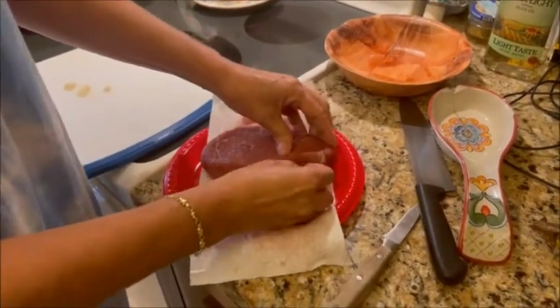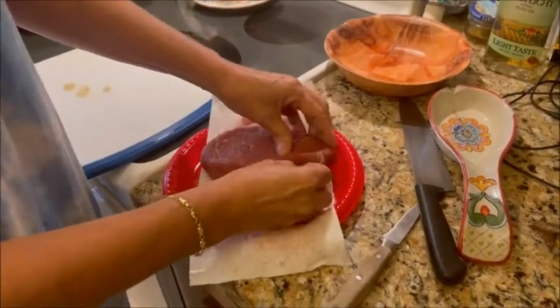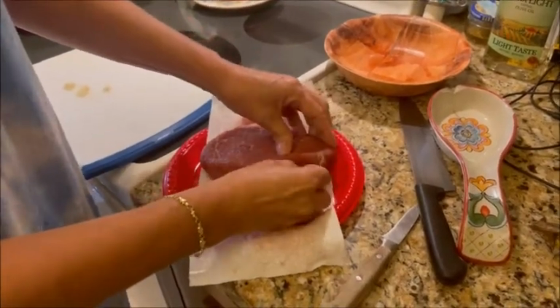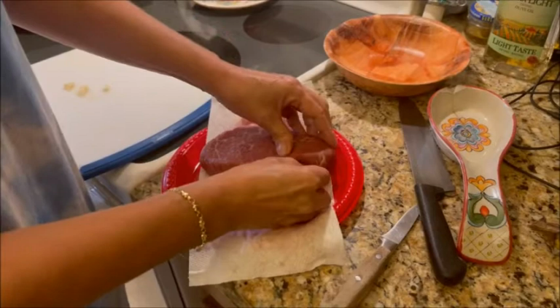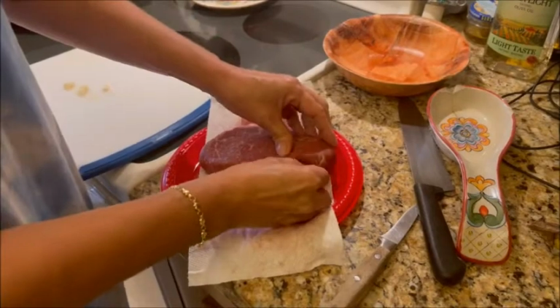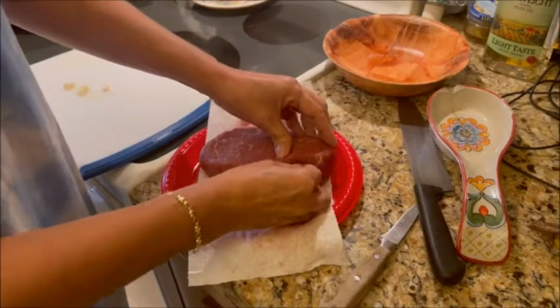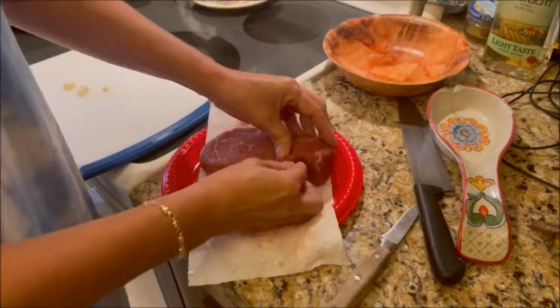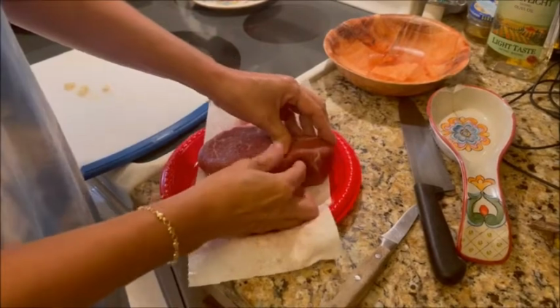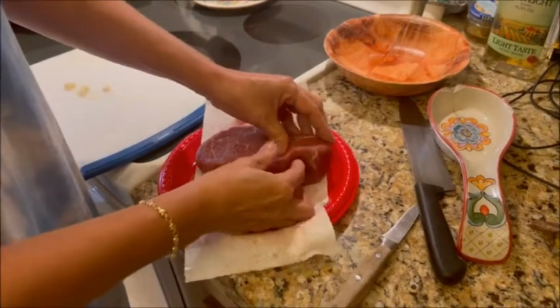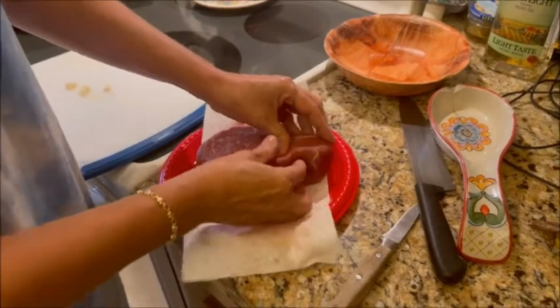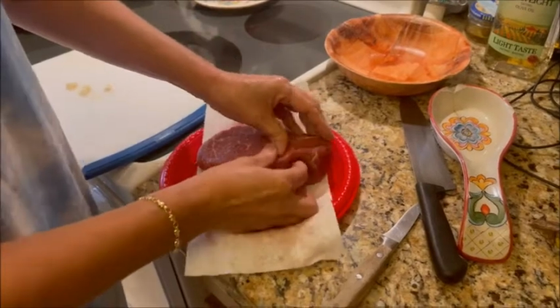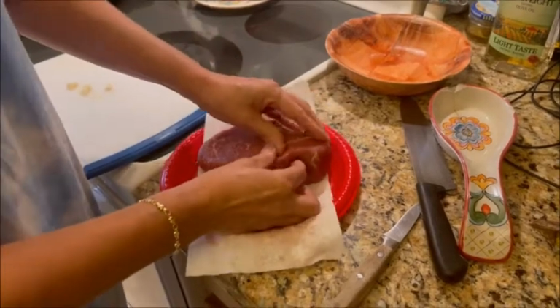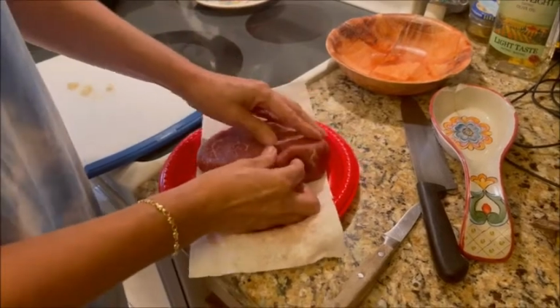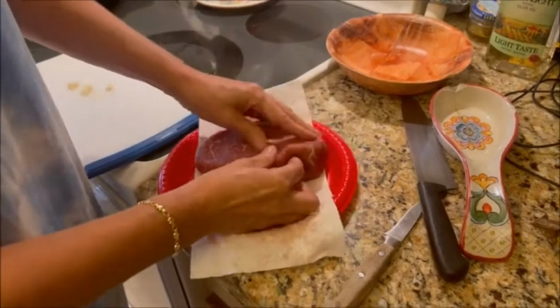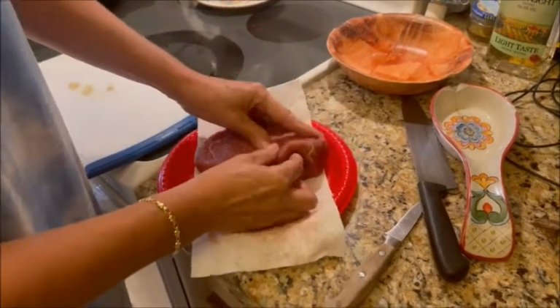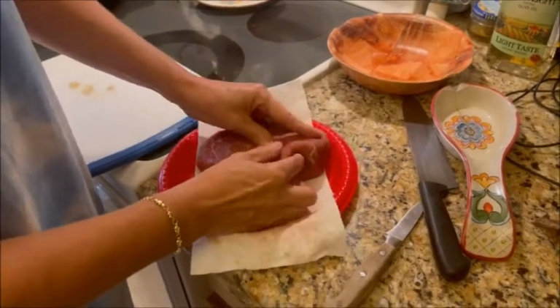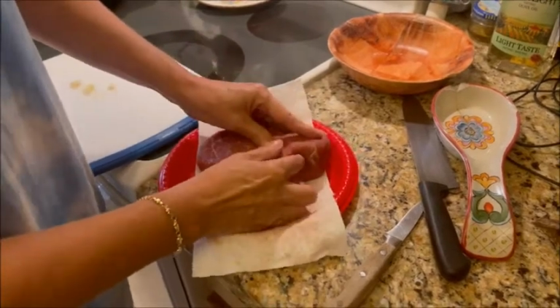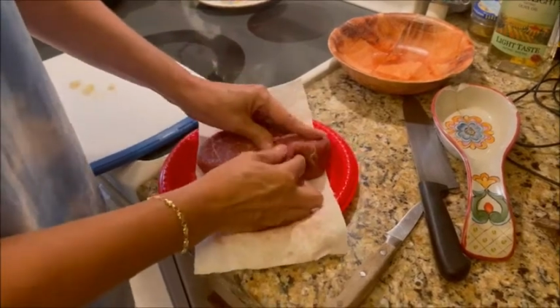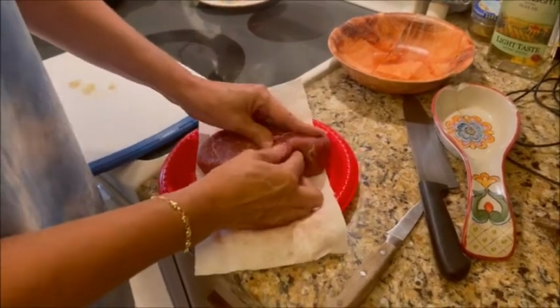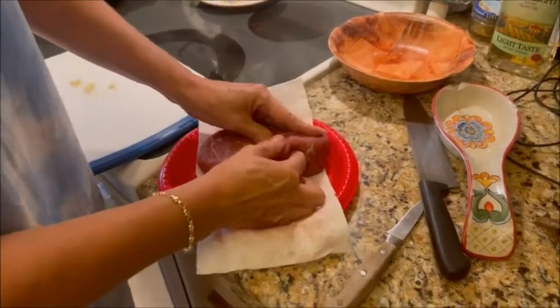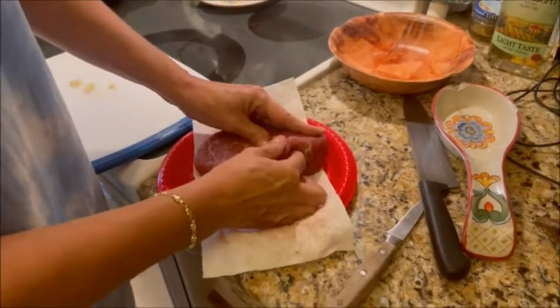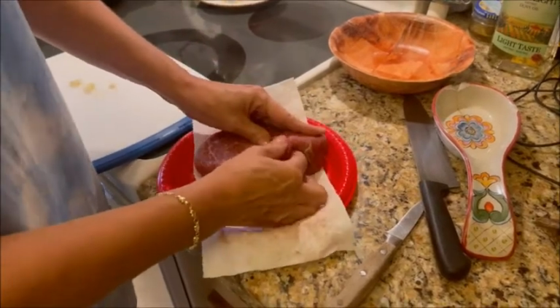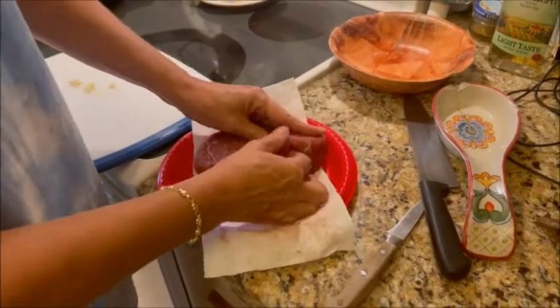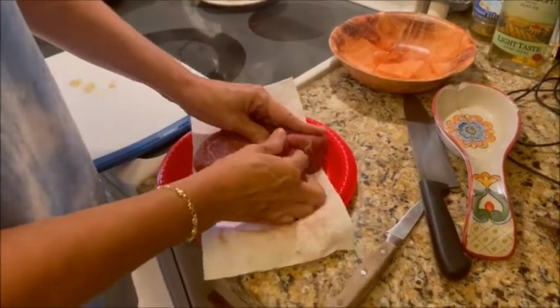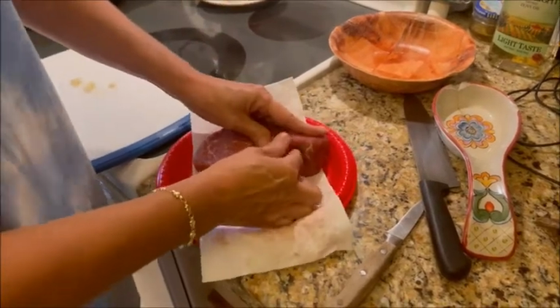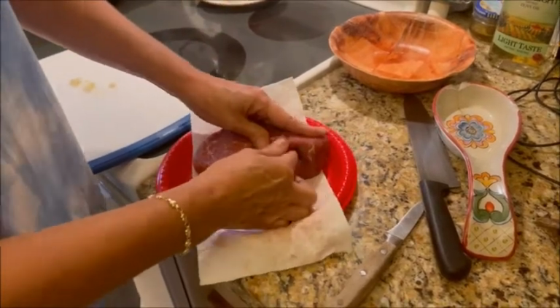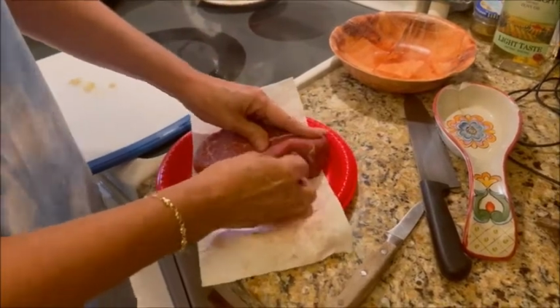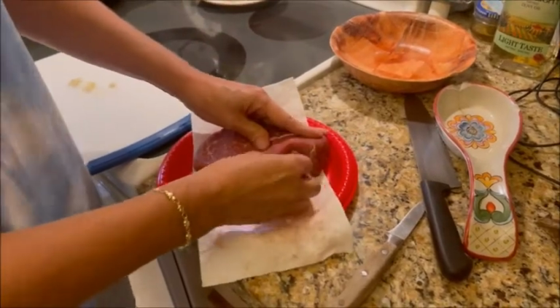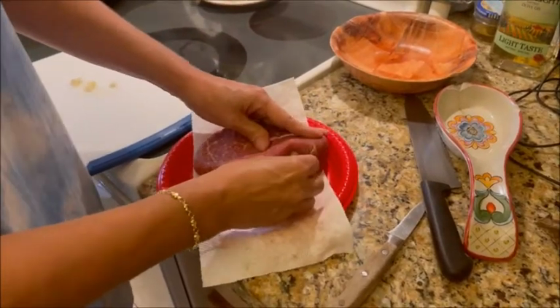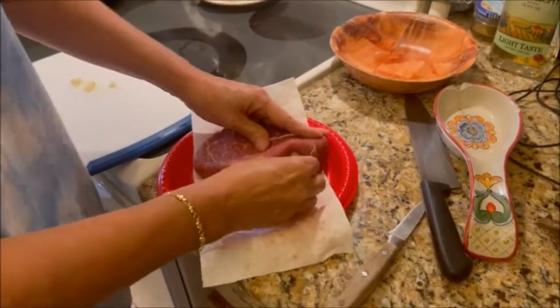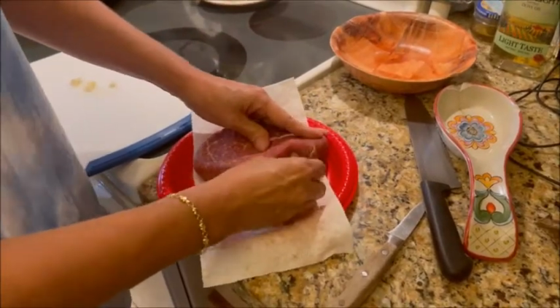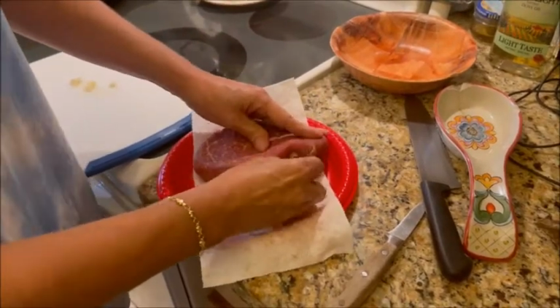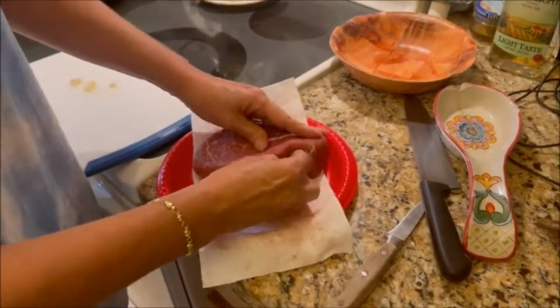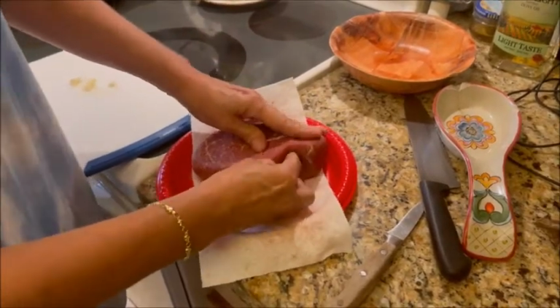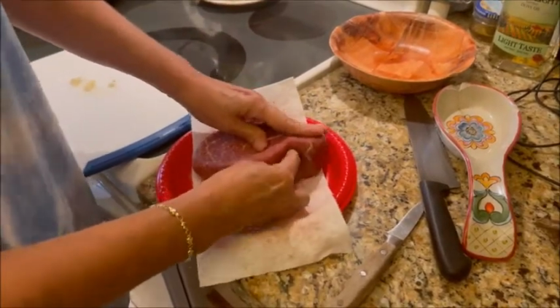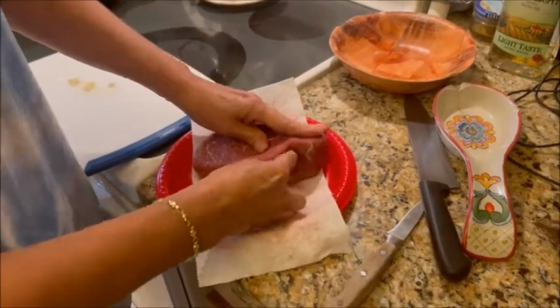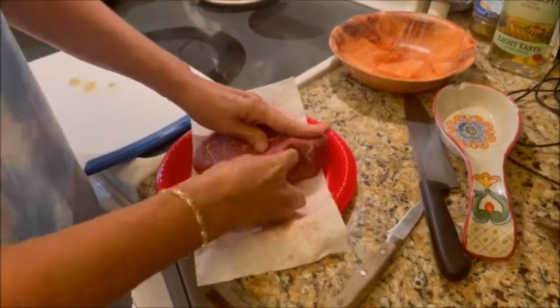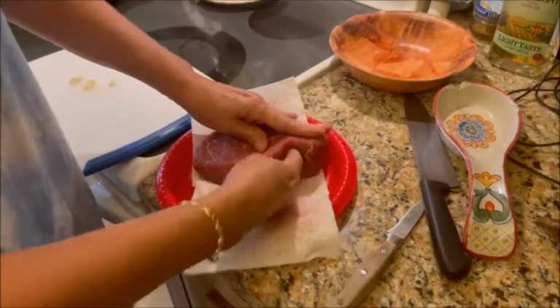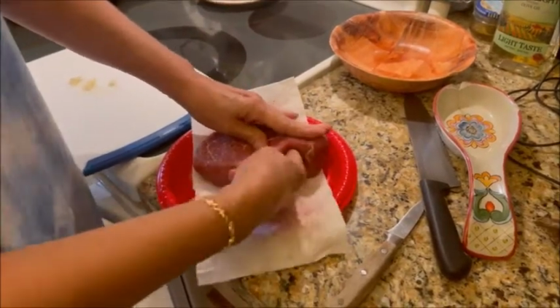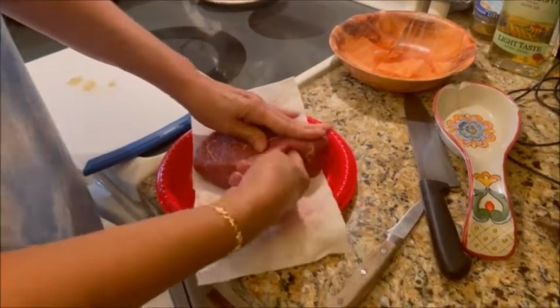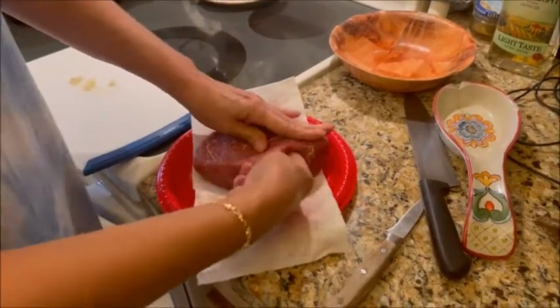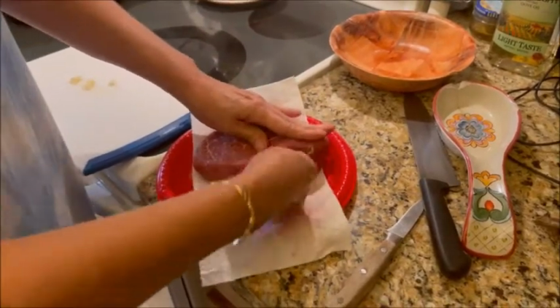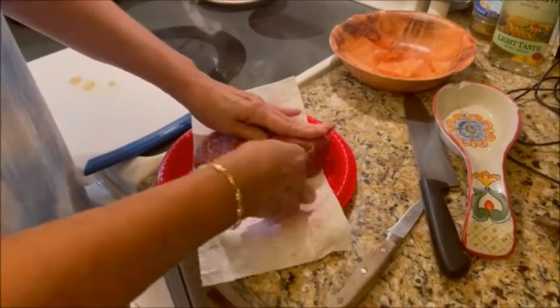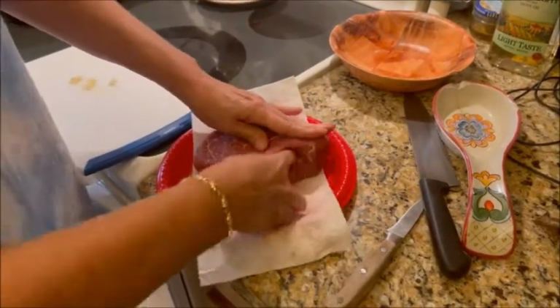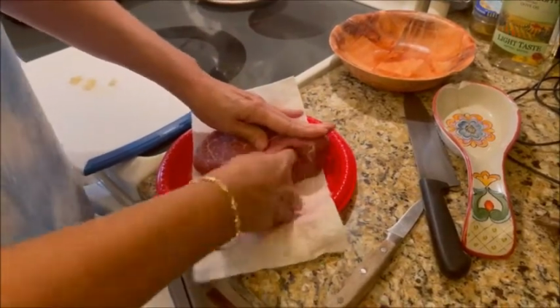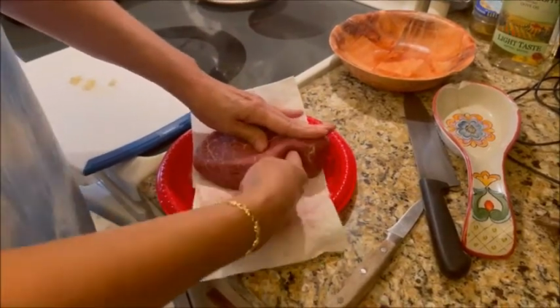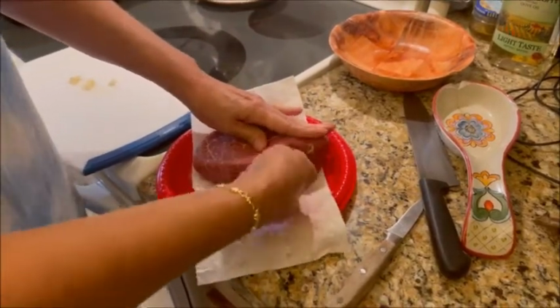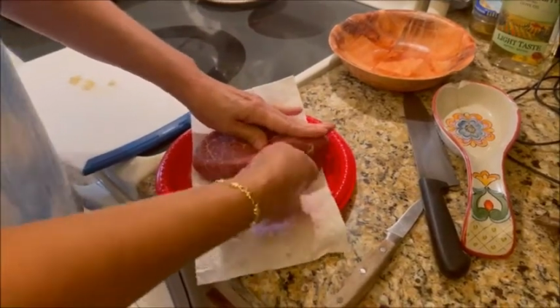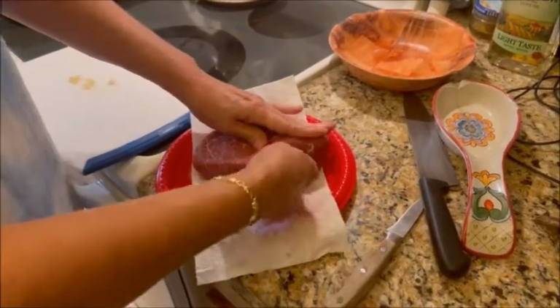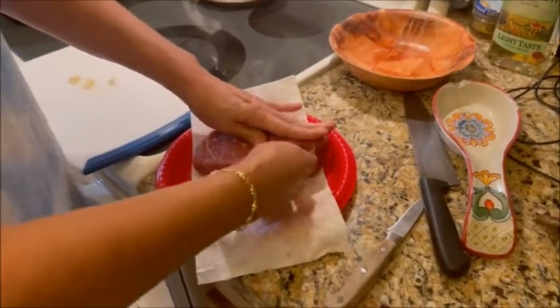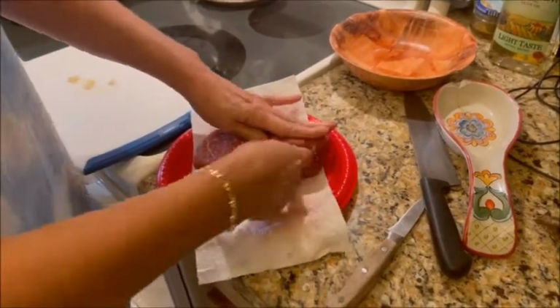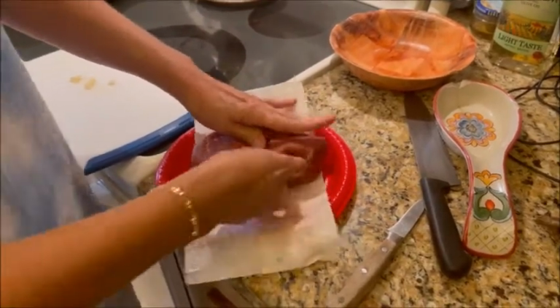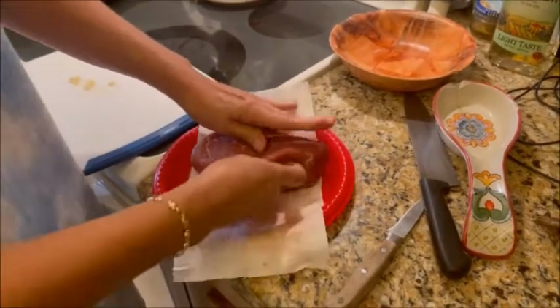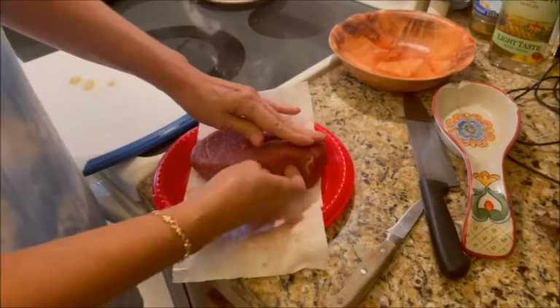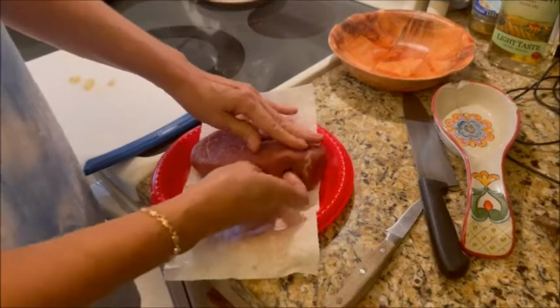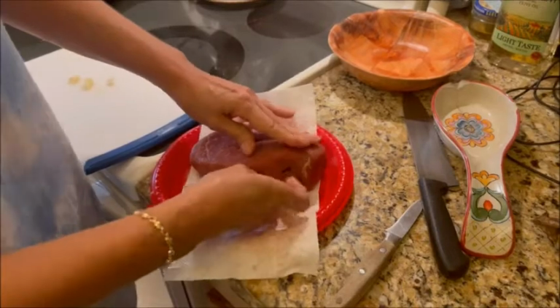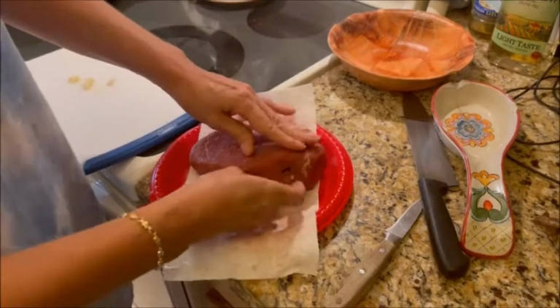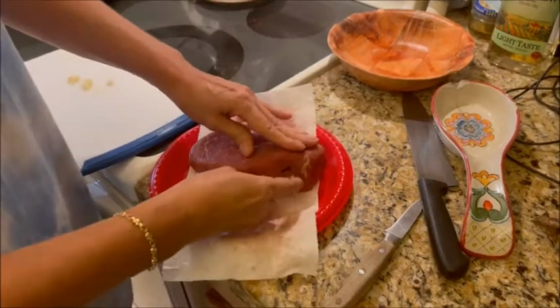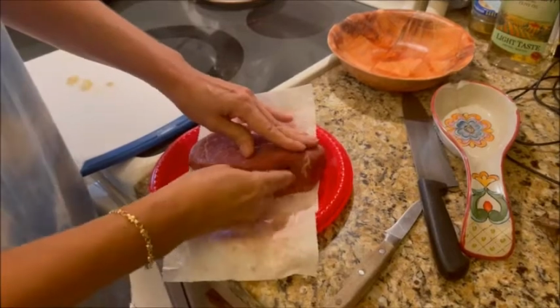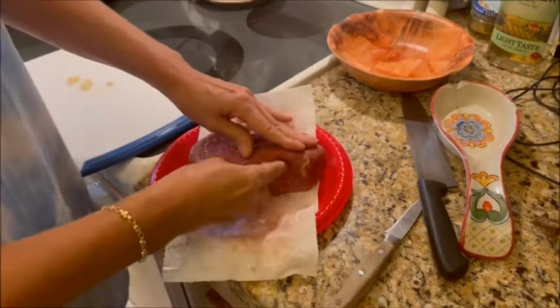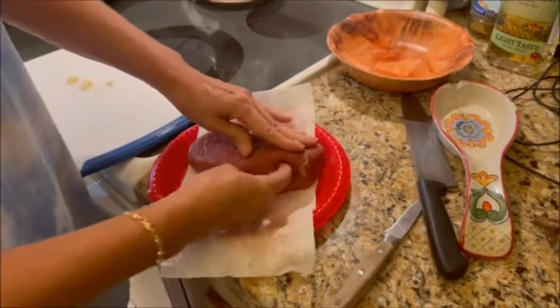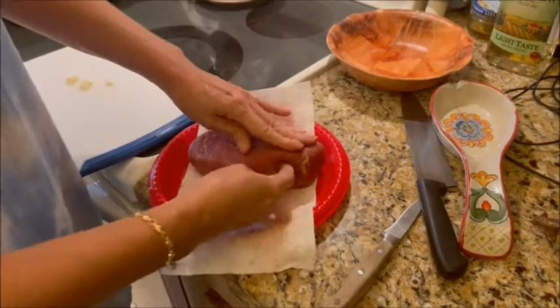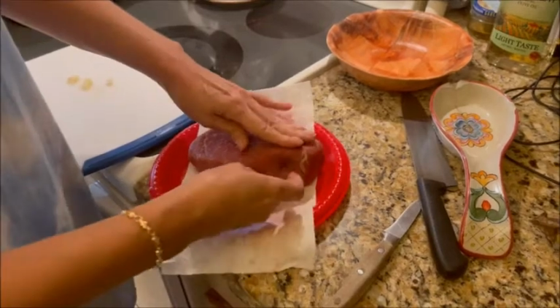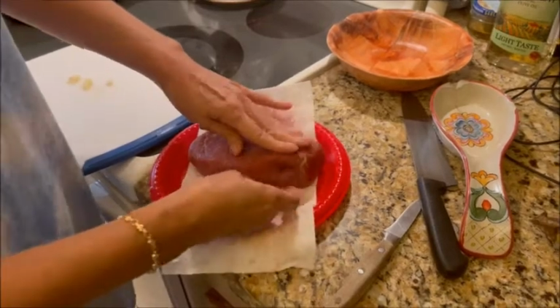Stick that garlic right in there, nice and deep.